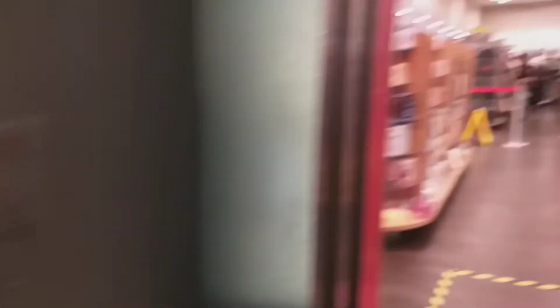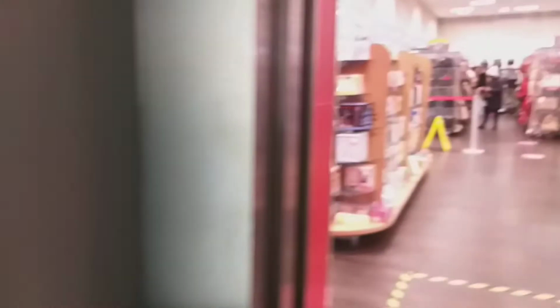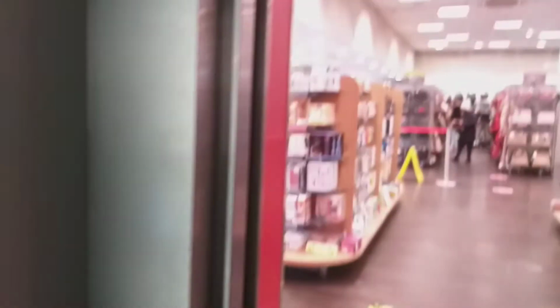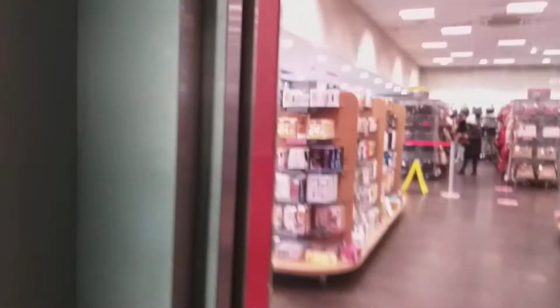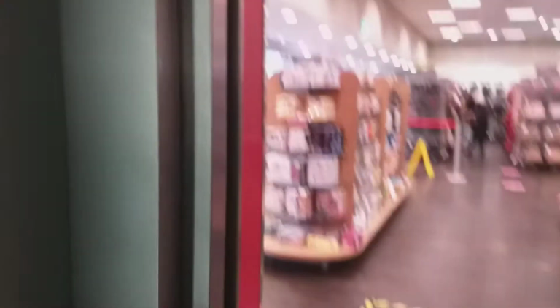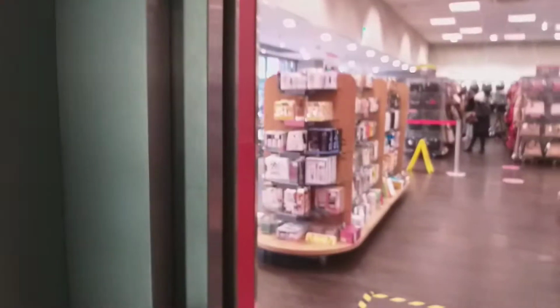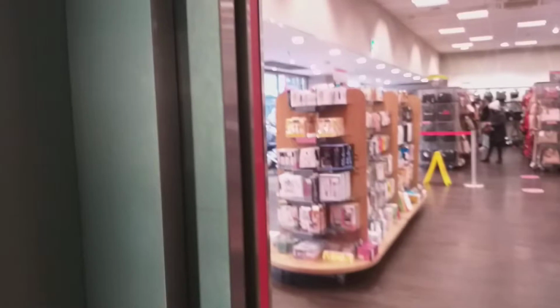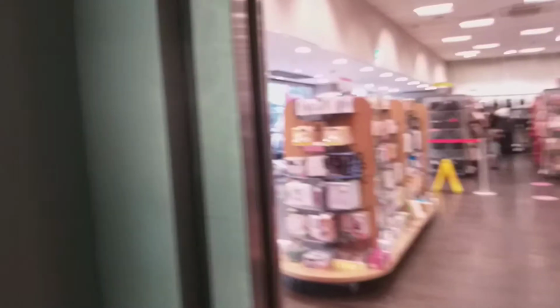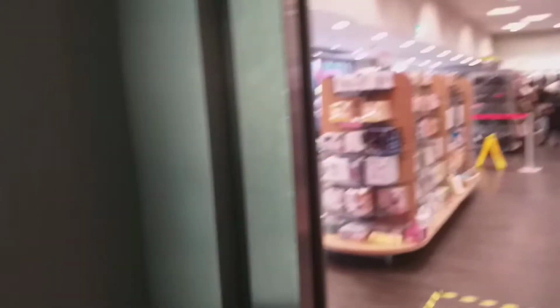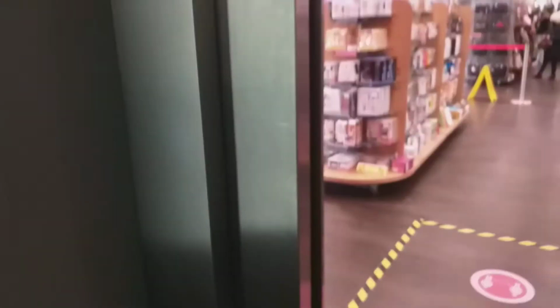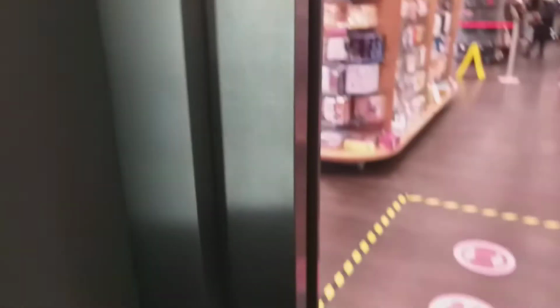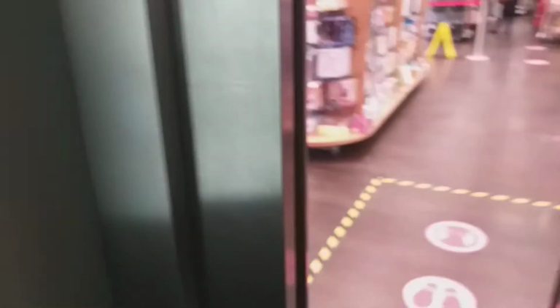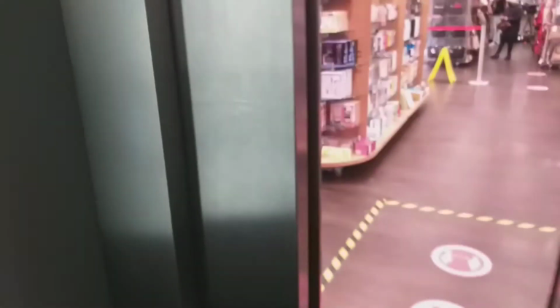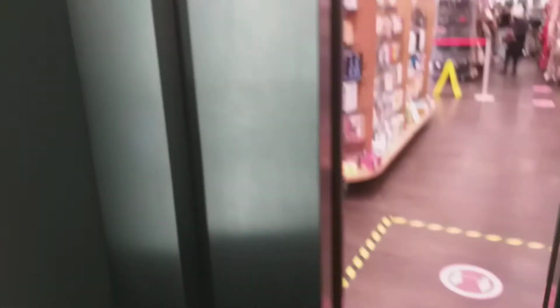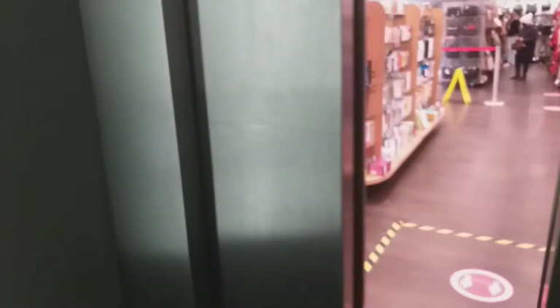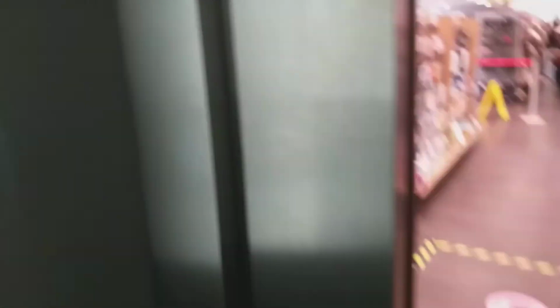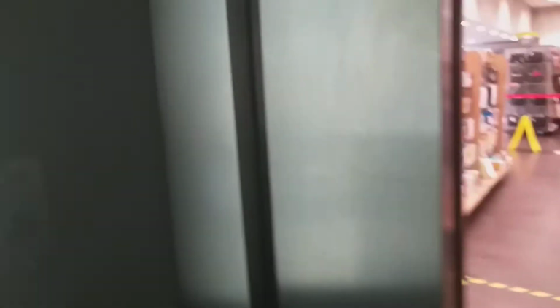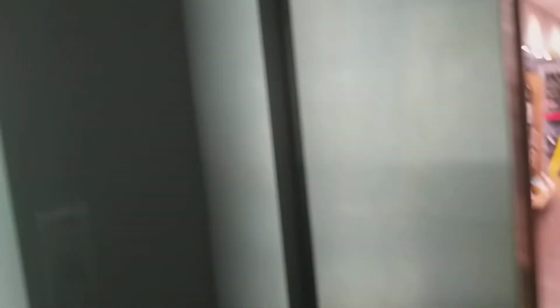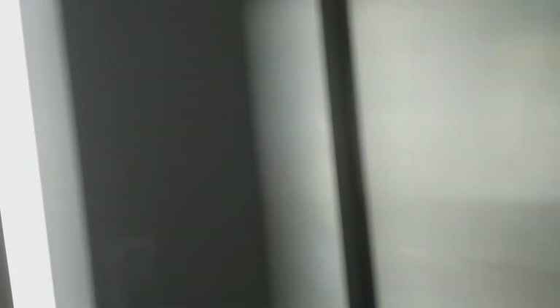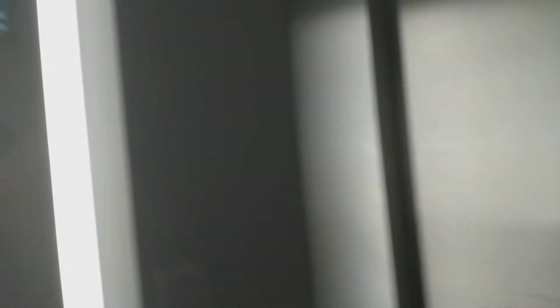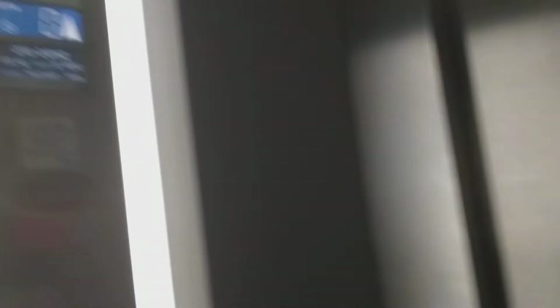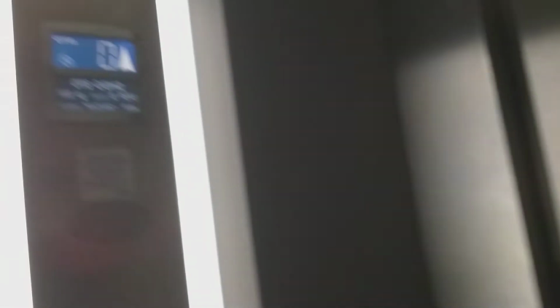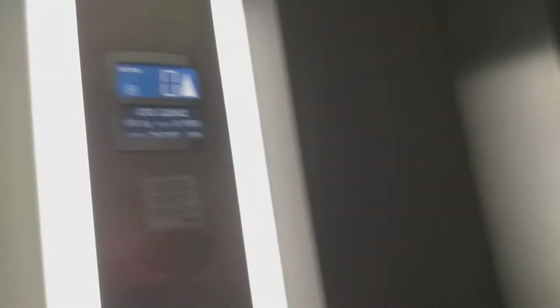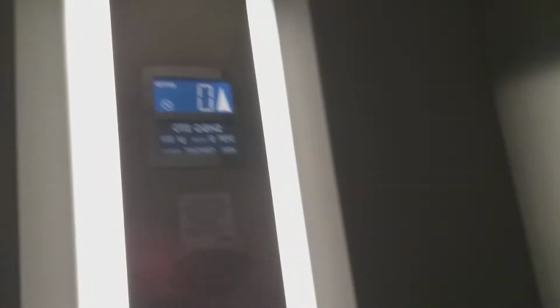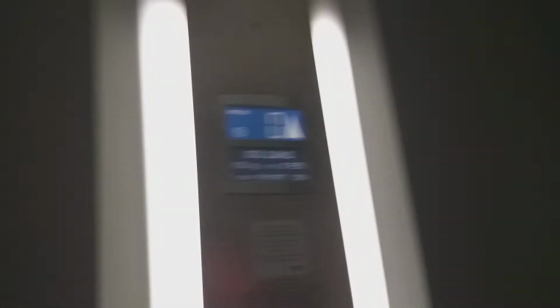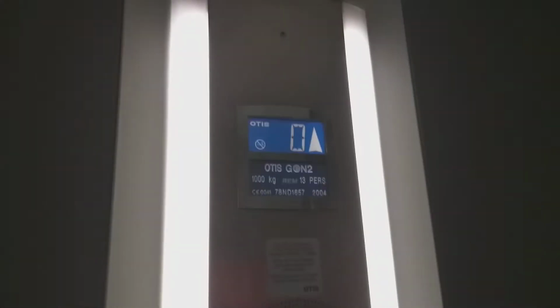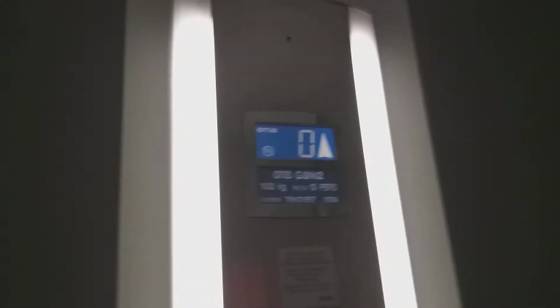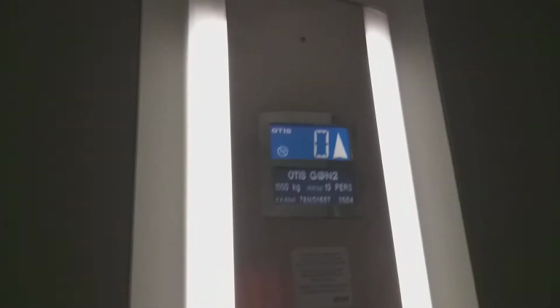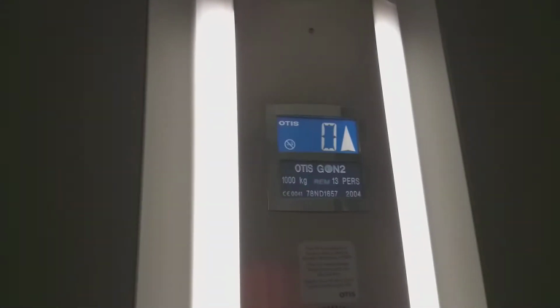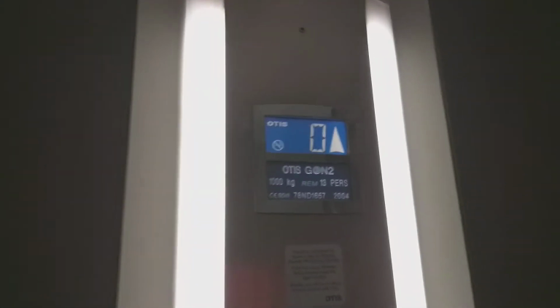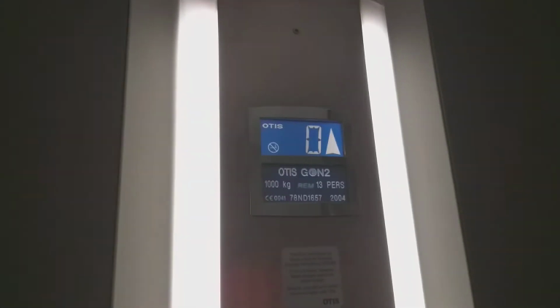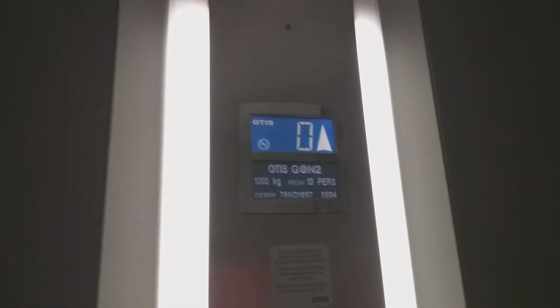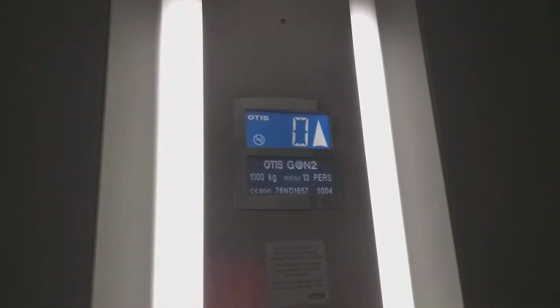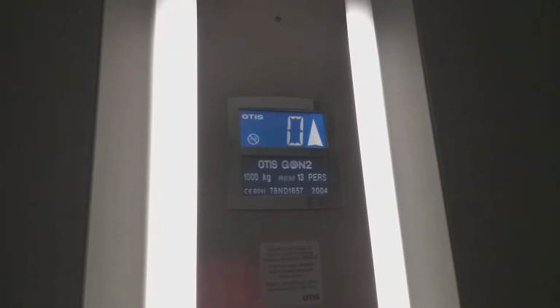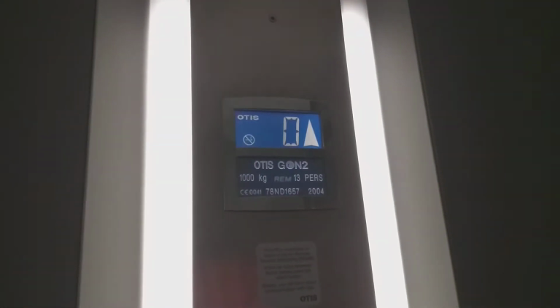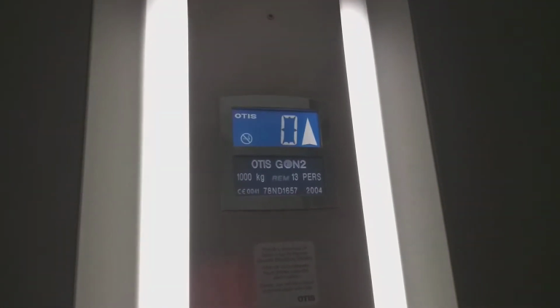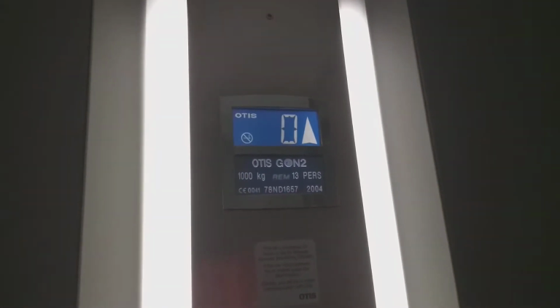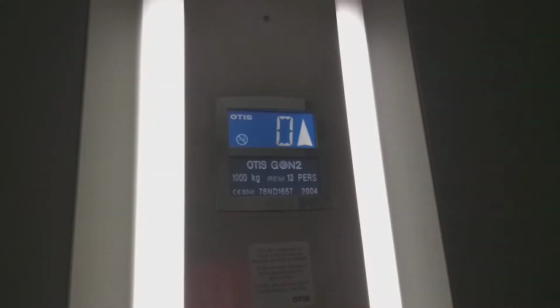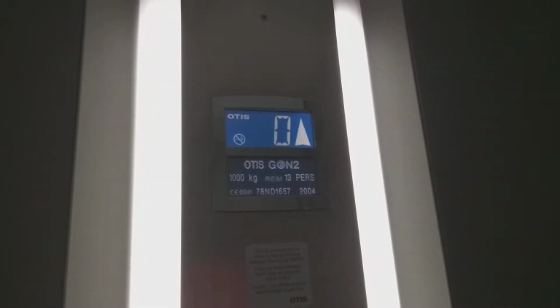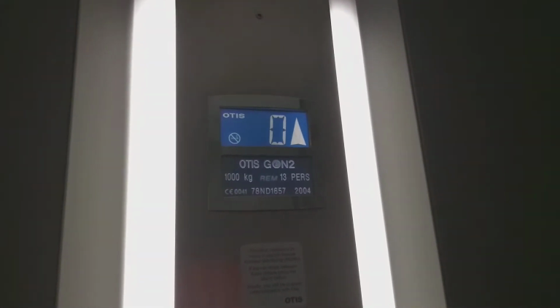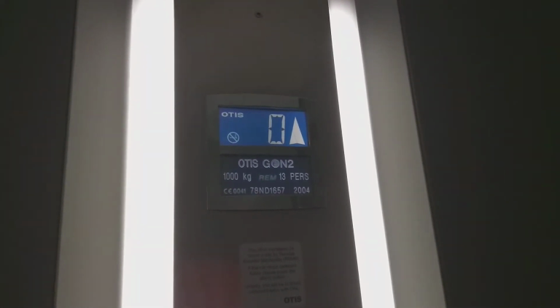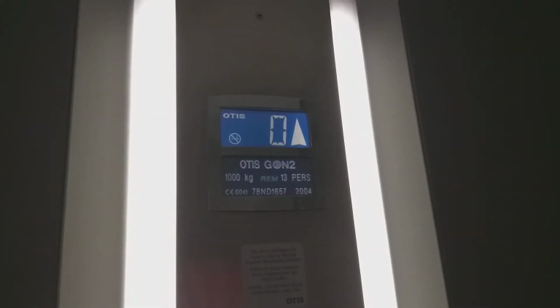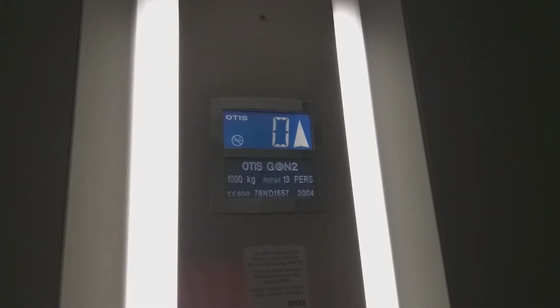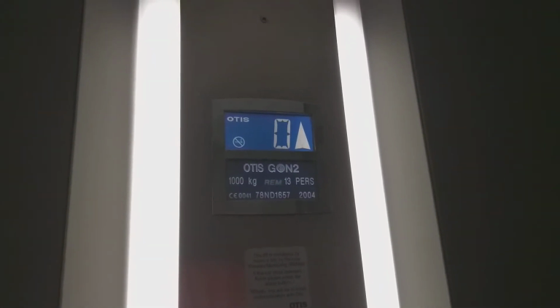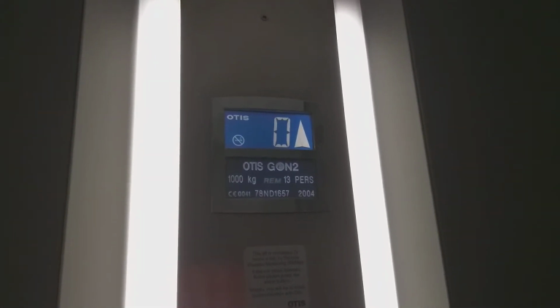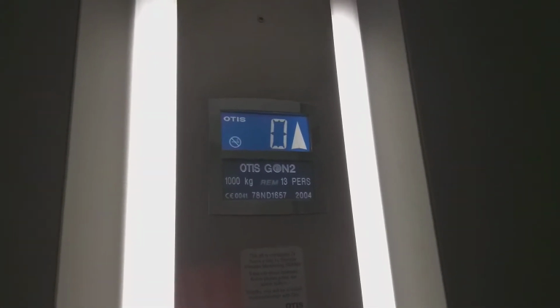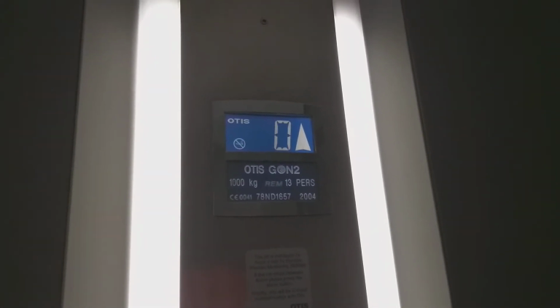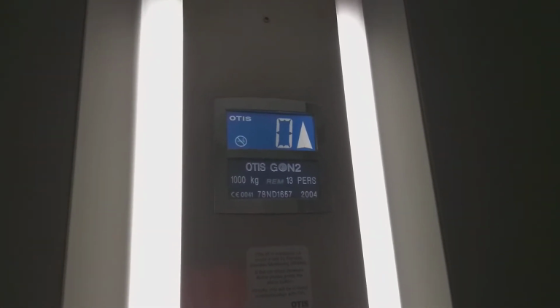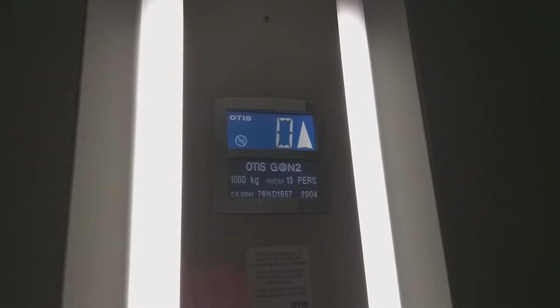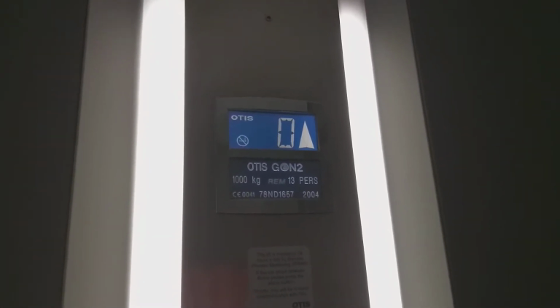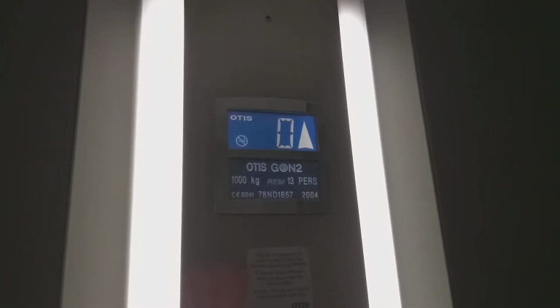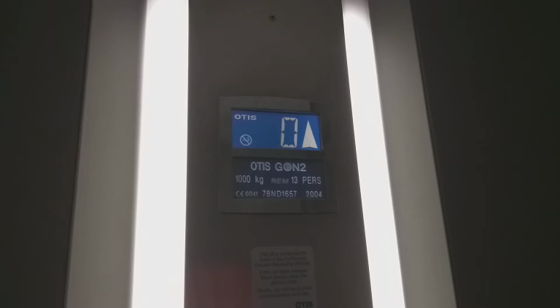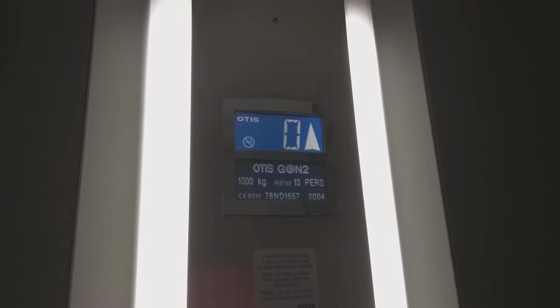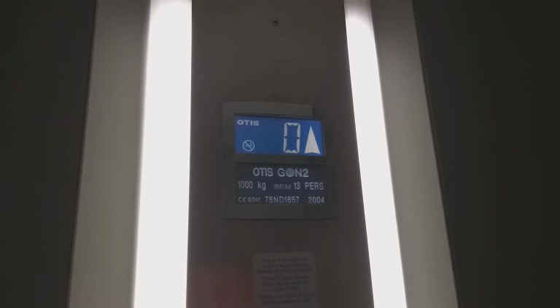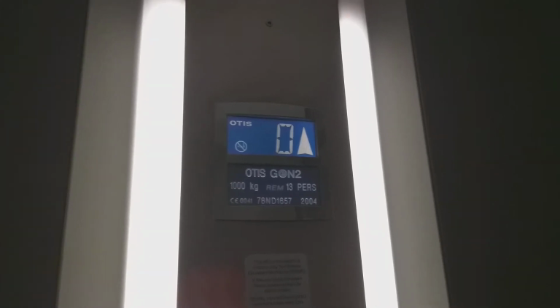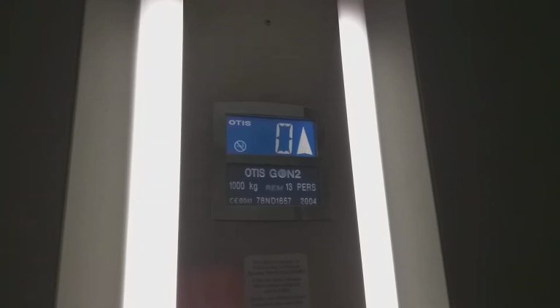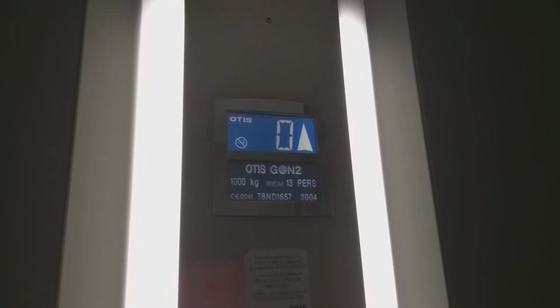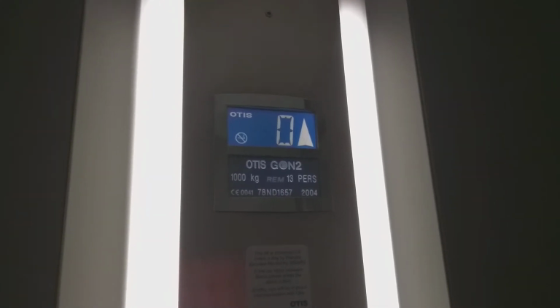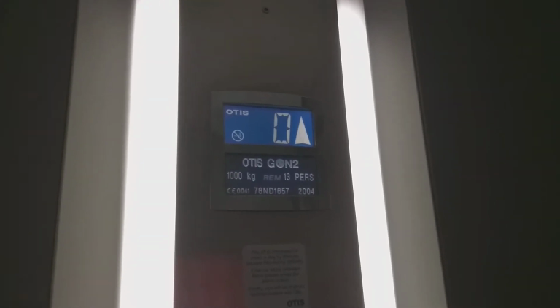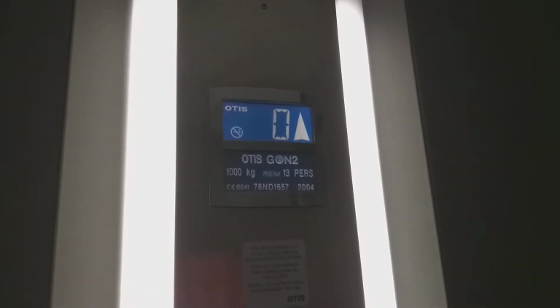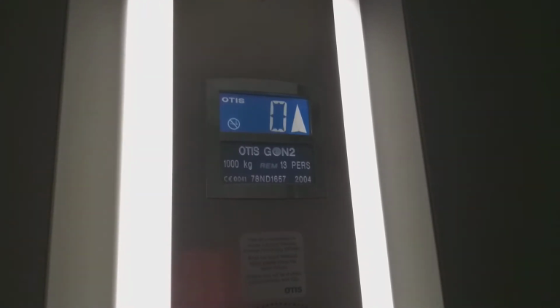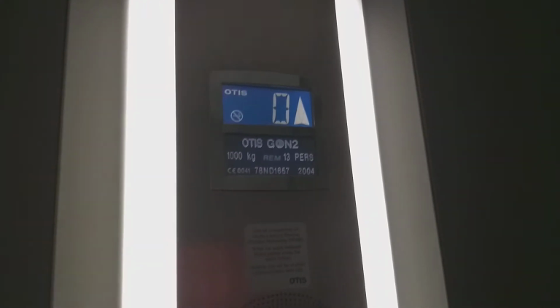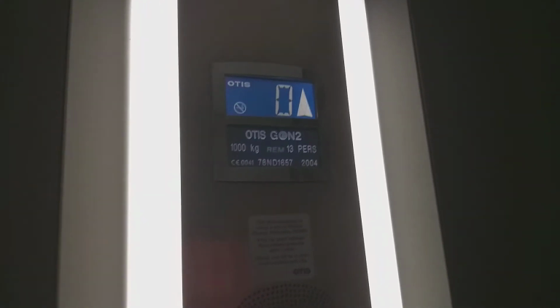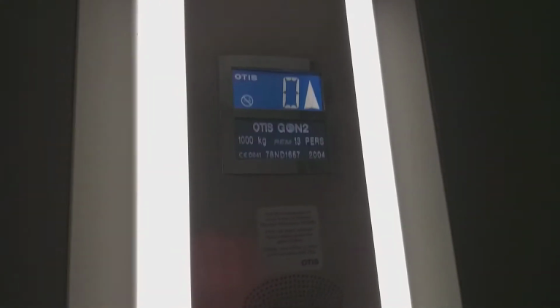It works, not like that. Passed — here's one: capacity in kilogrammes for 13 persons, Stockholm 2004.